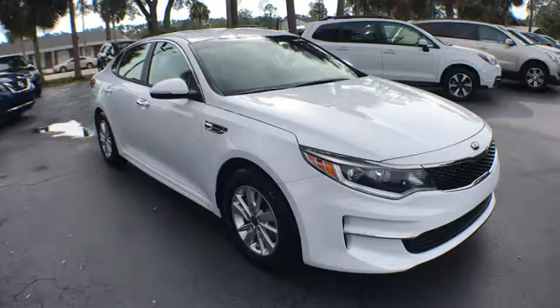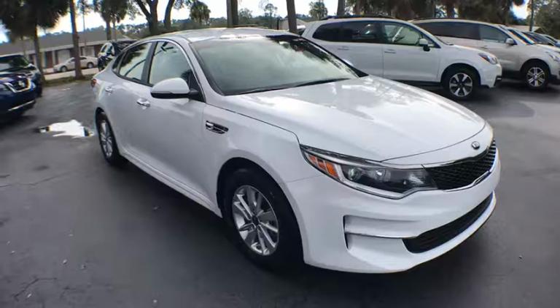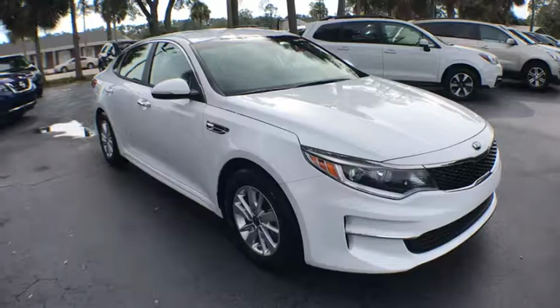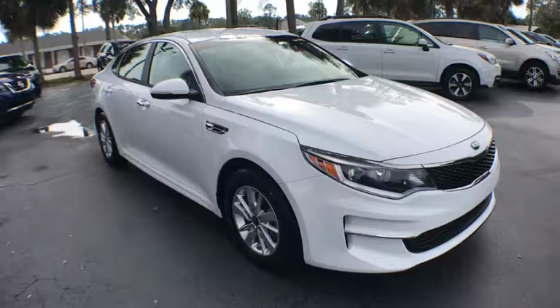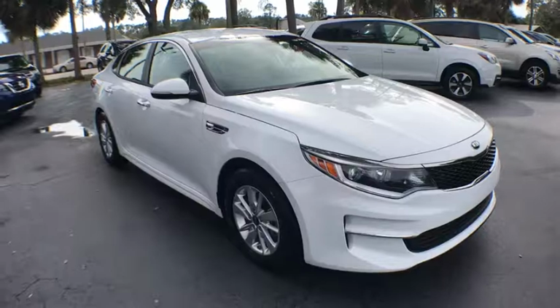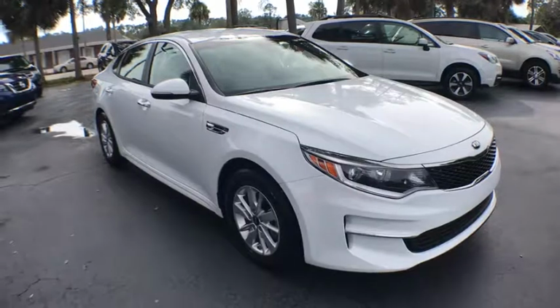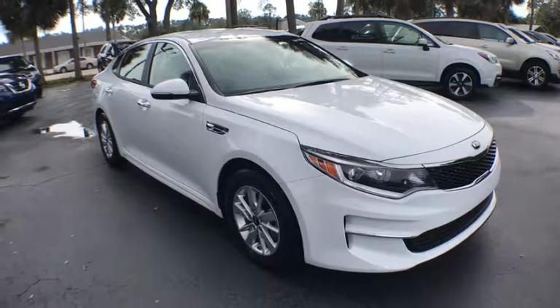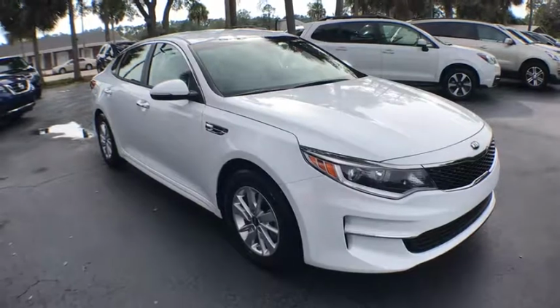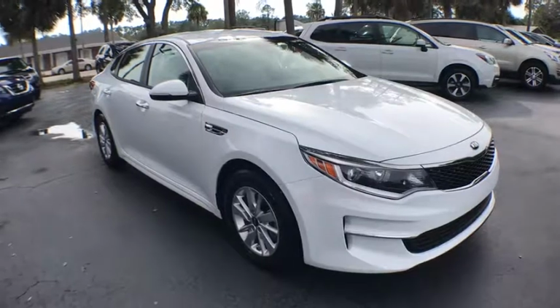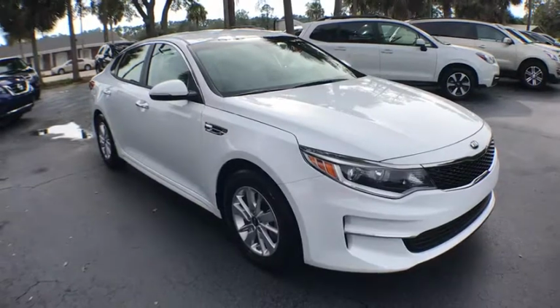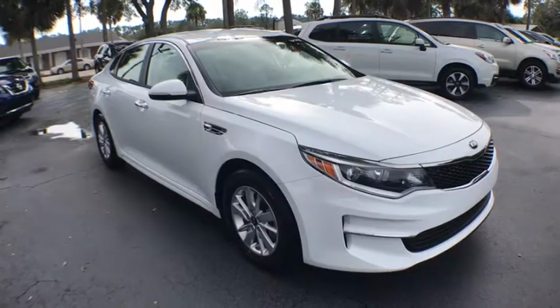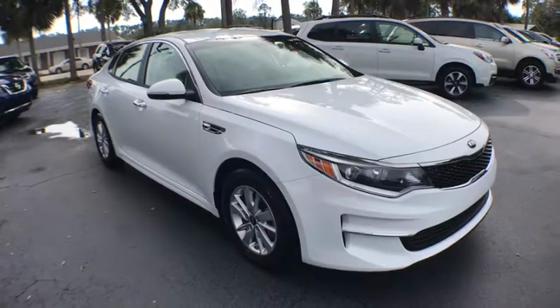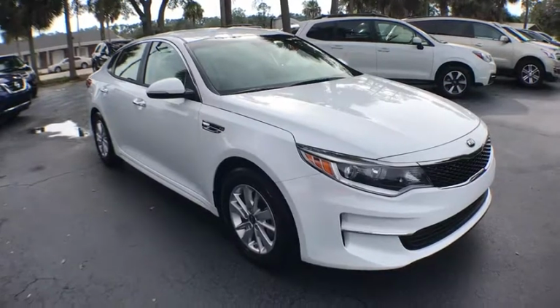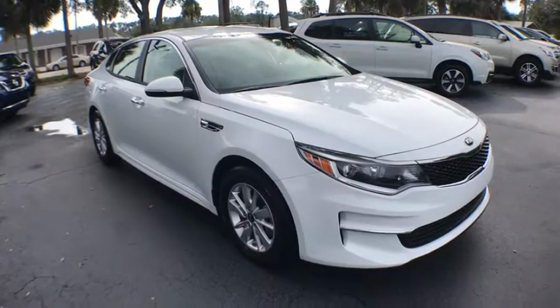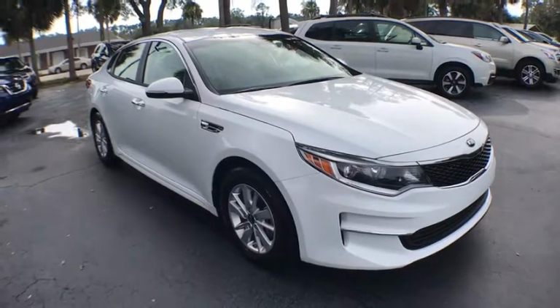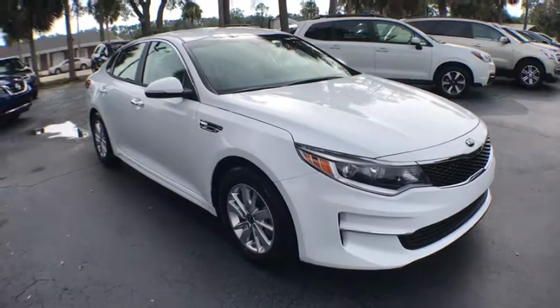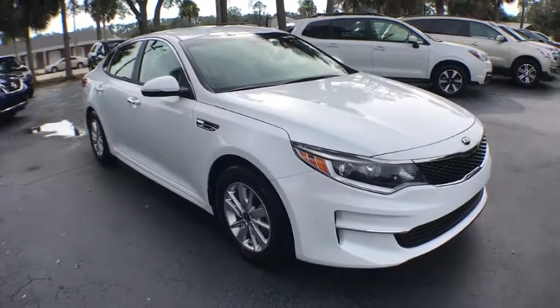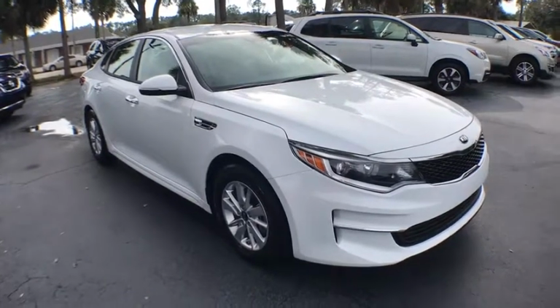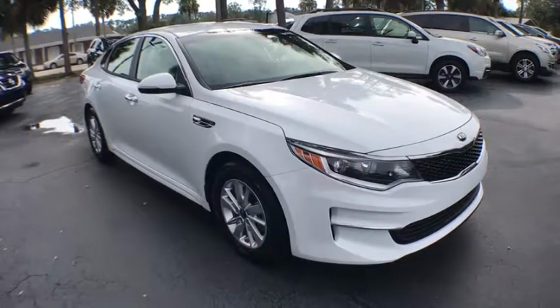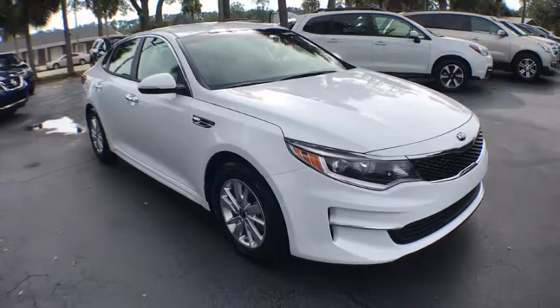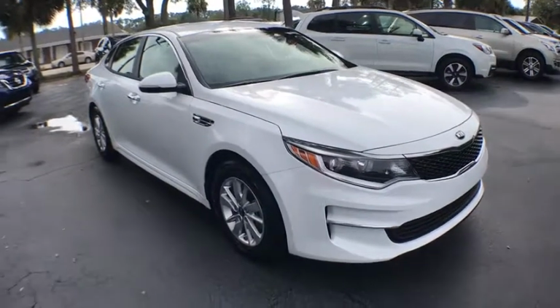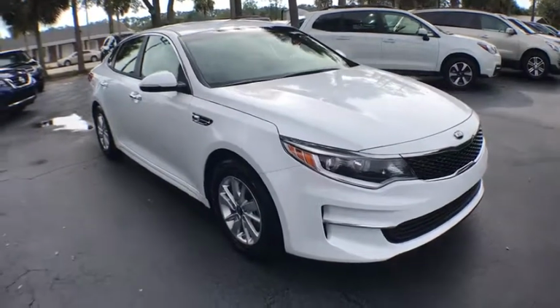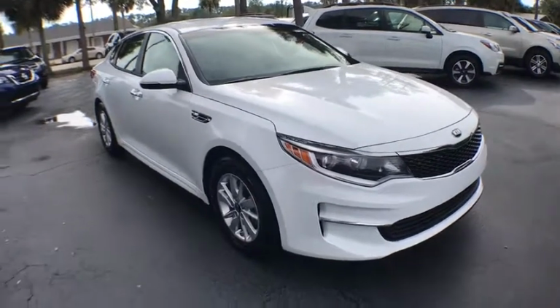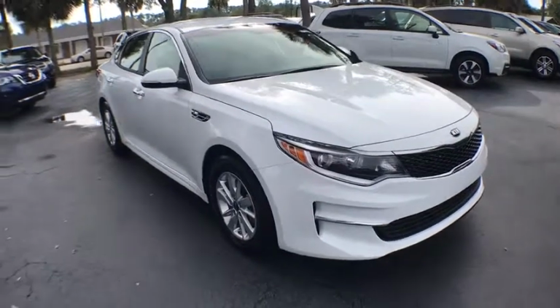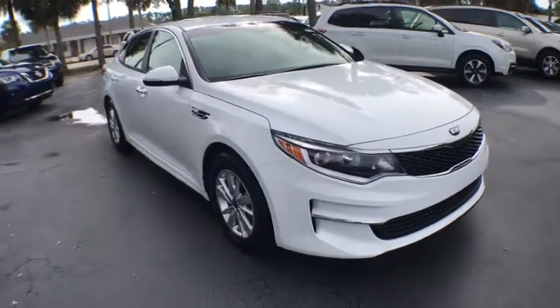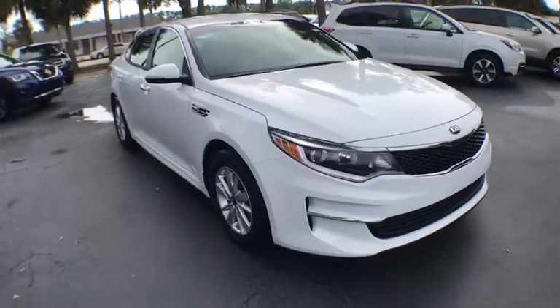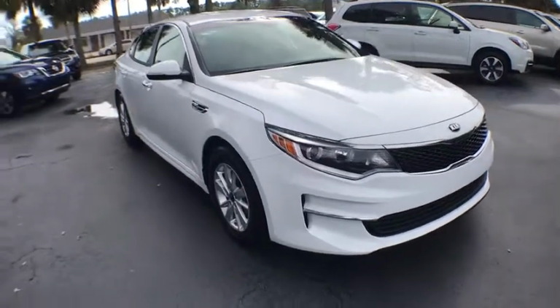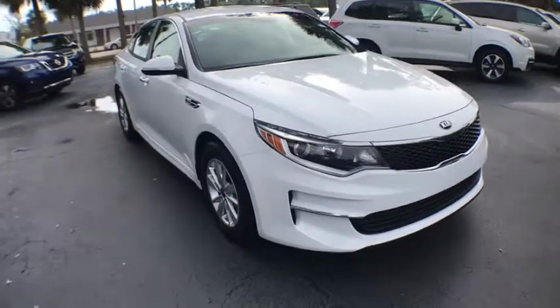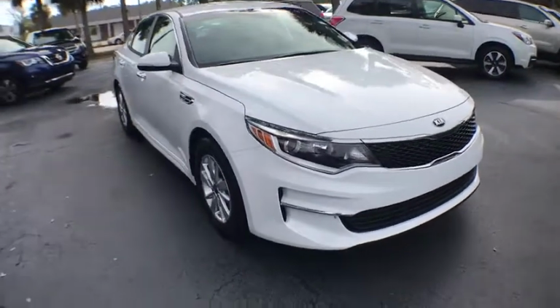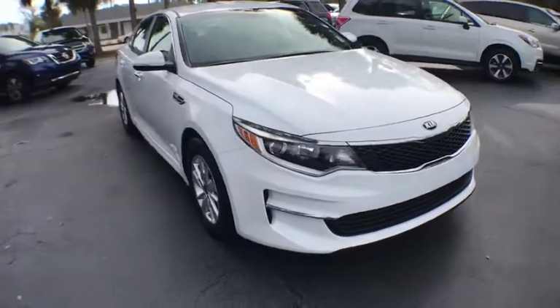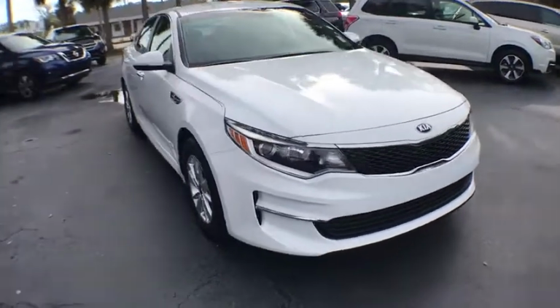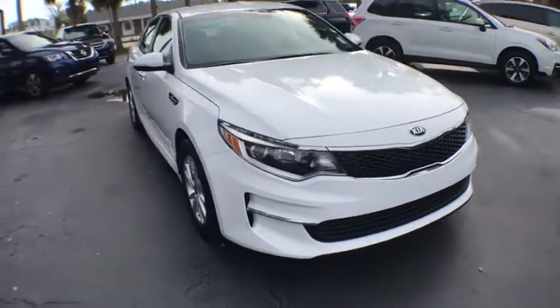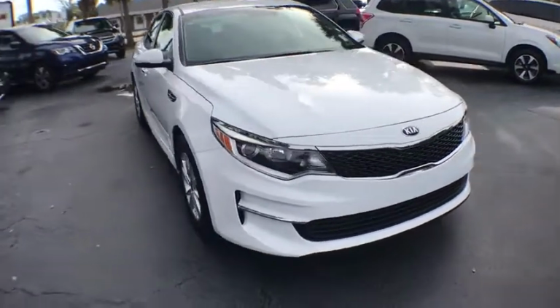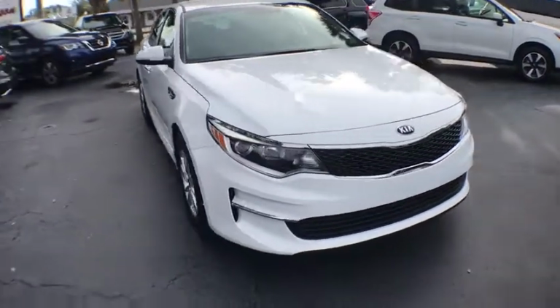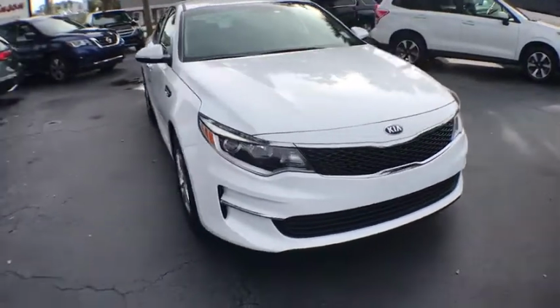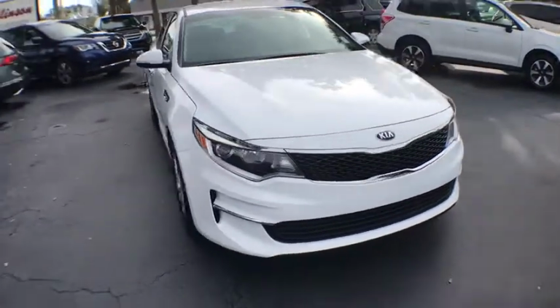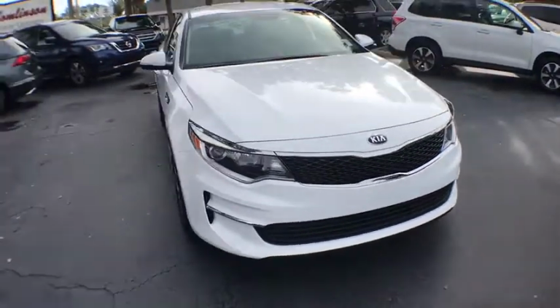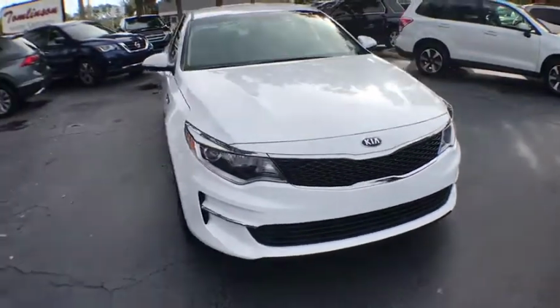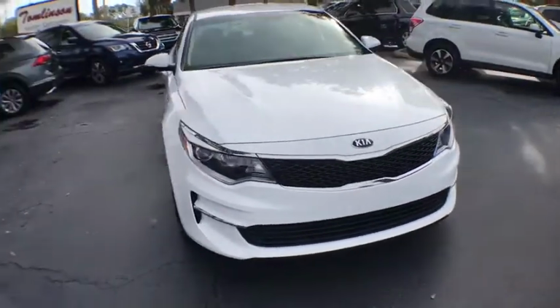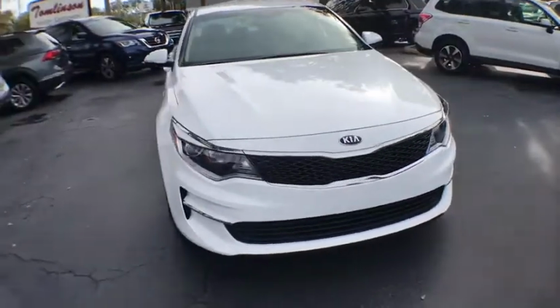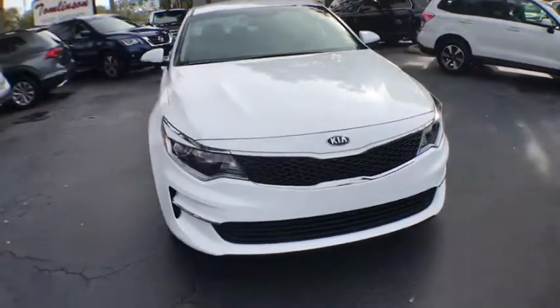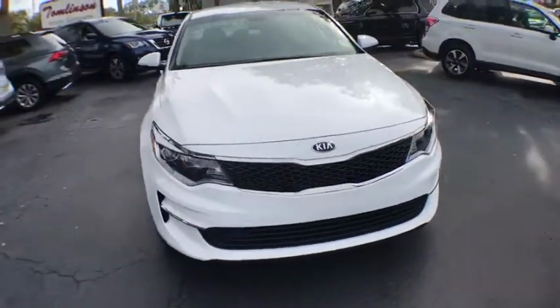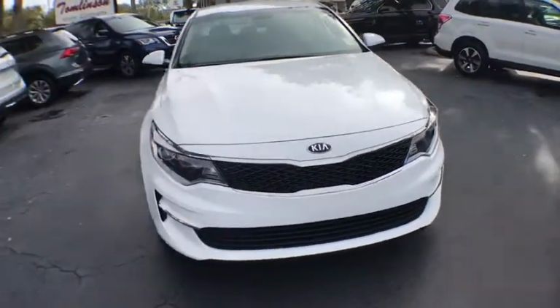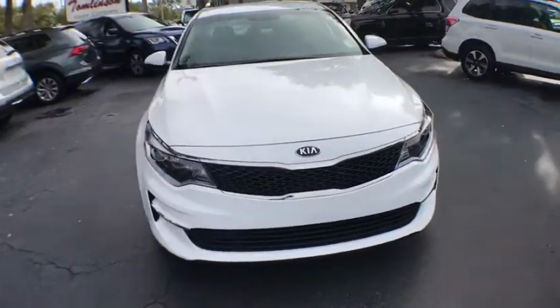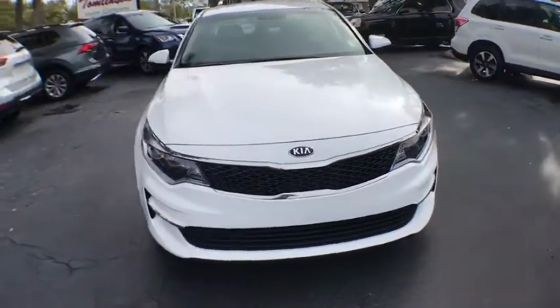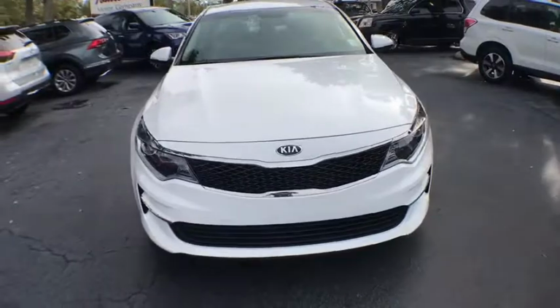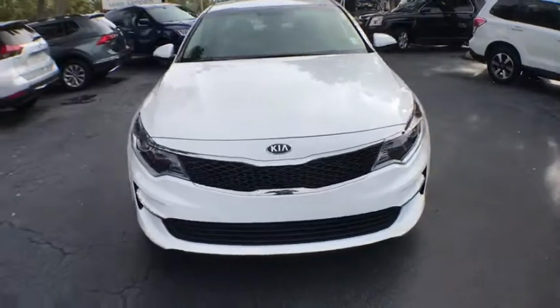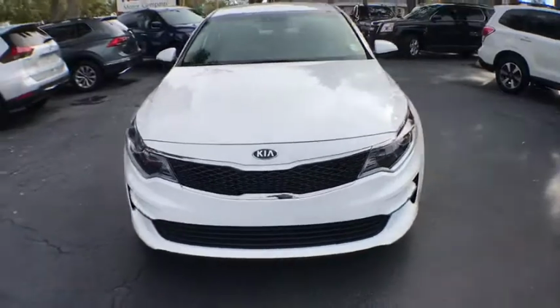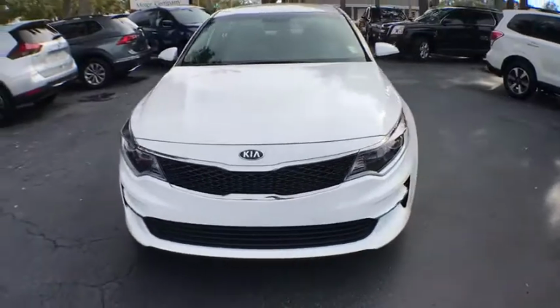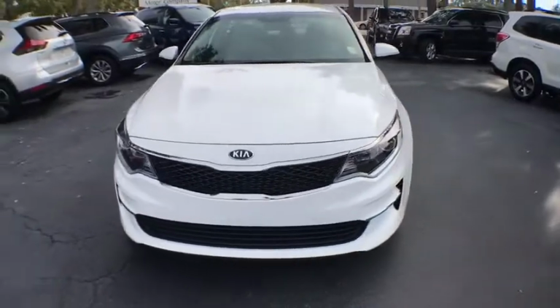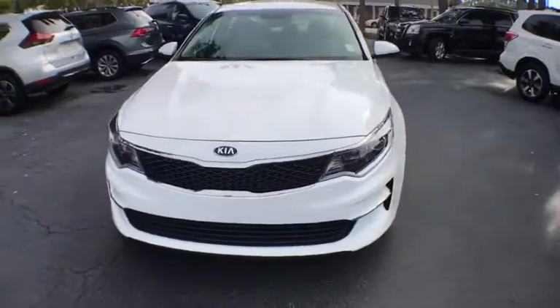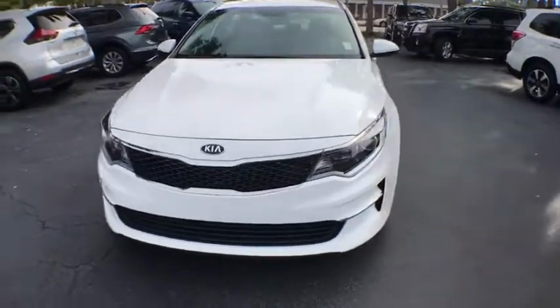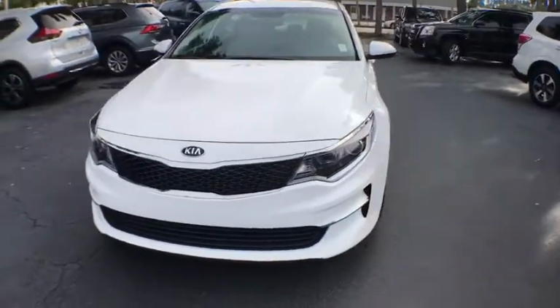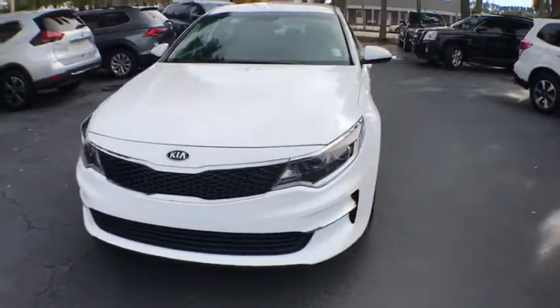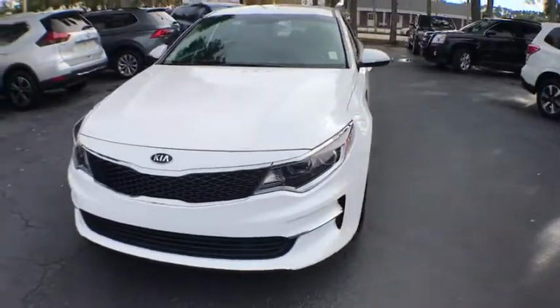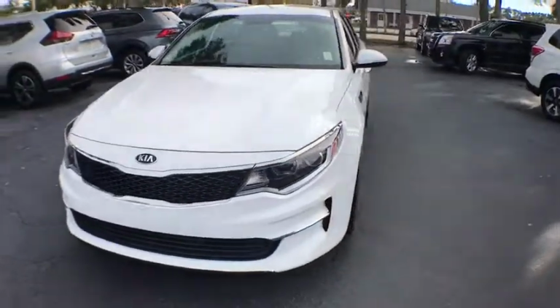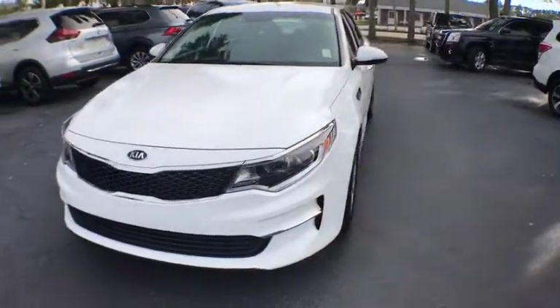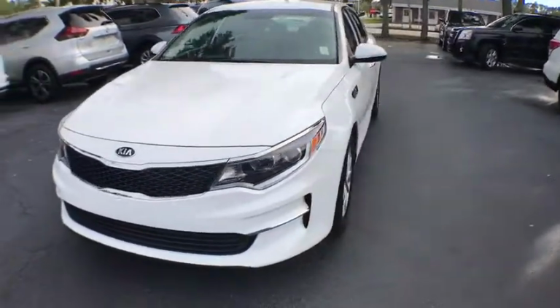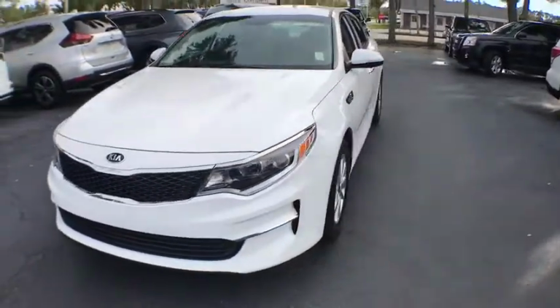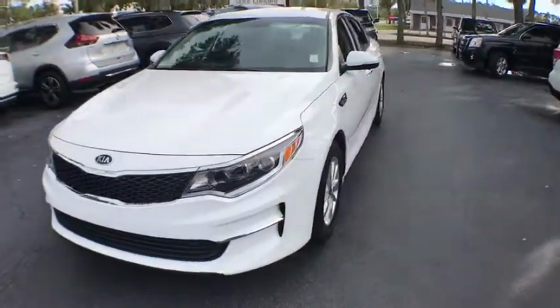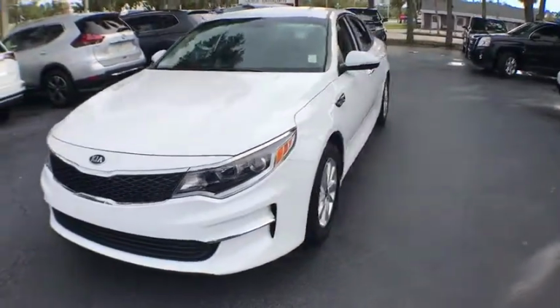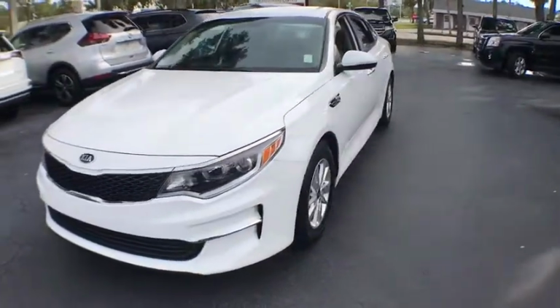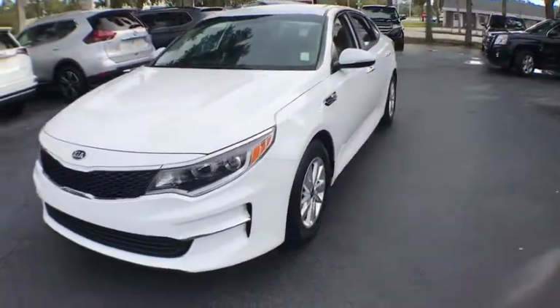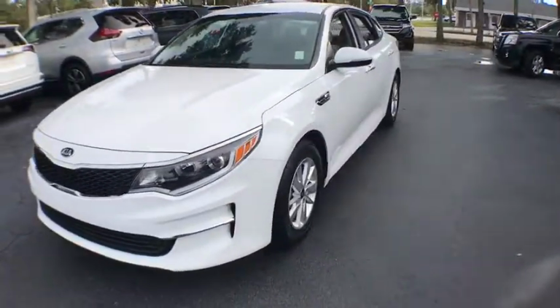2018 Kia Optima. The all-new Kia Optima offers a new level of style and performance features from Kia.